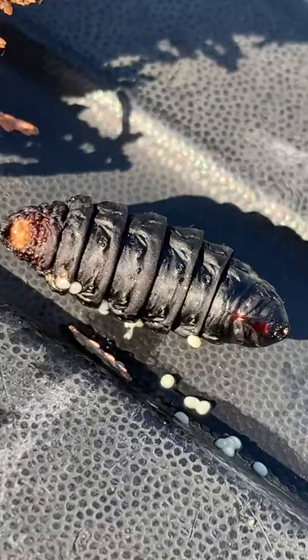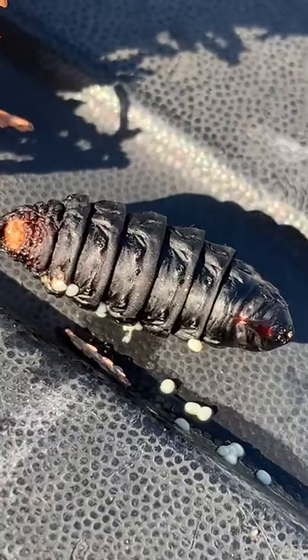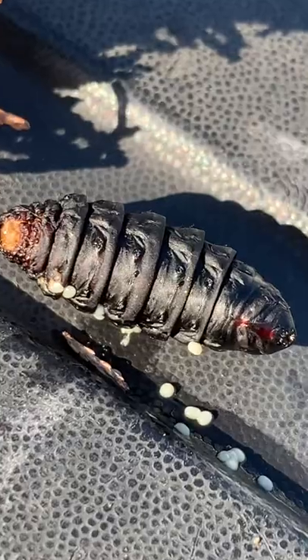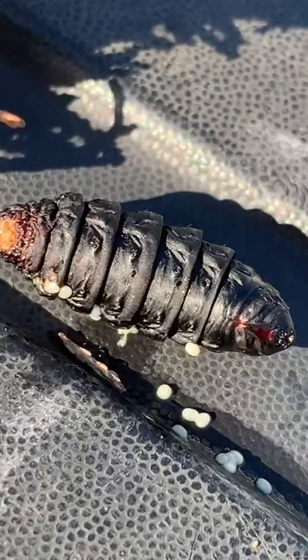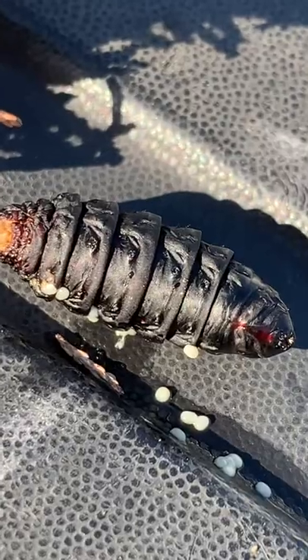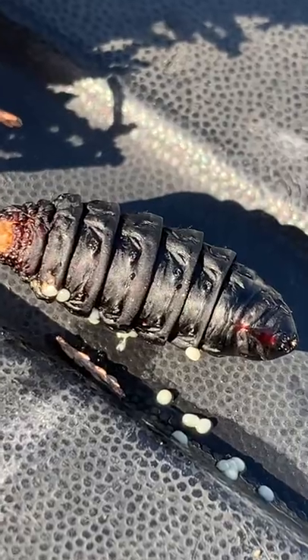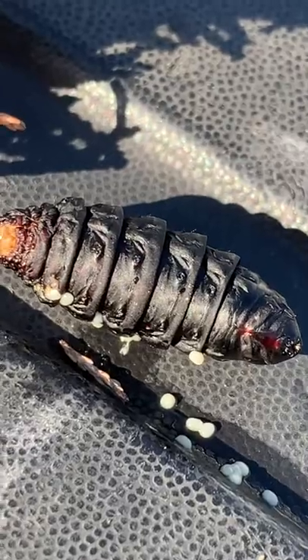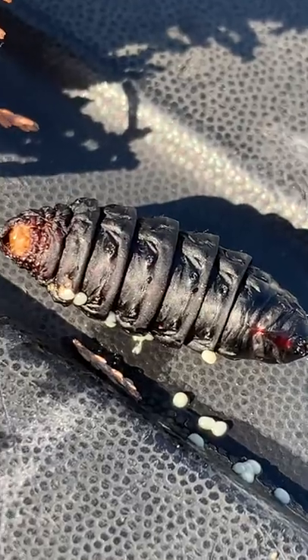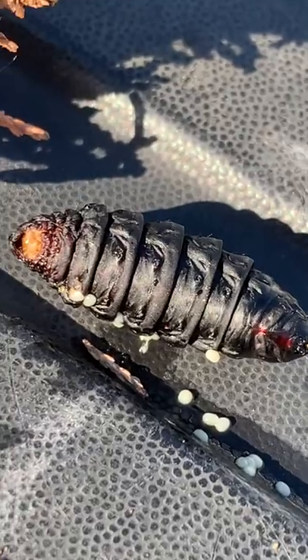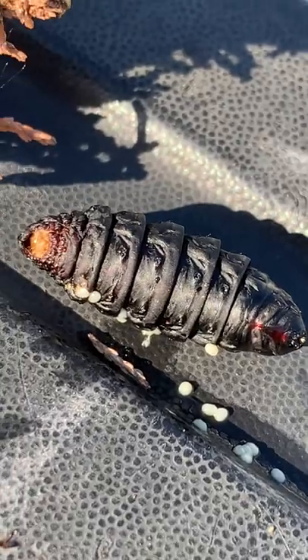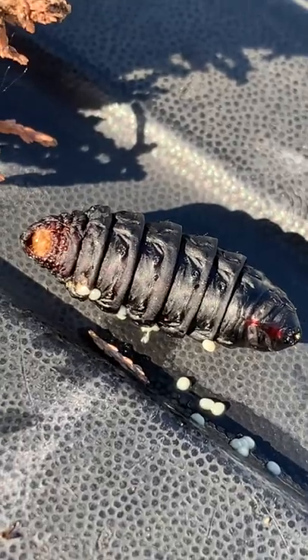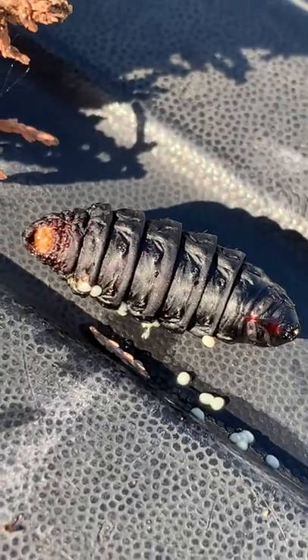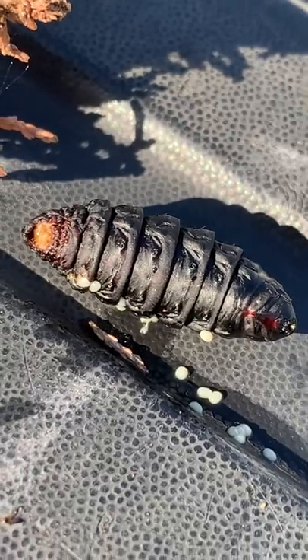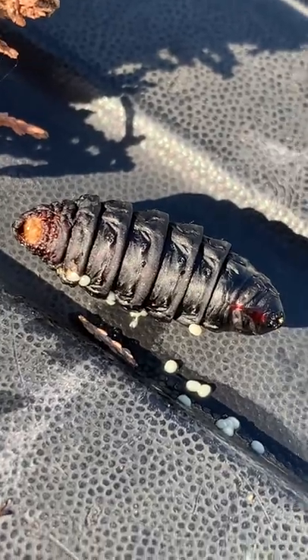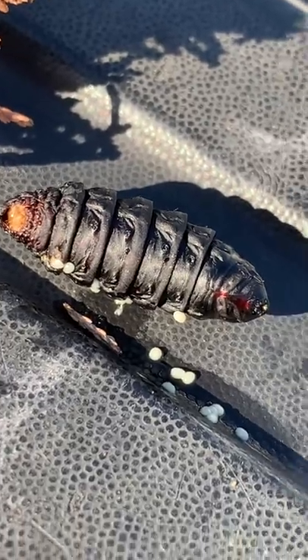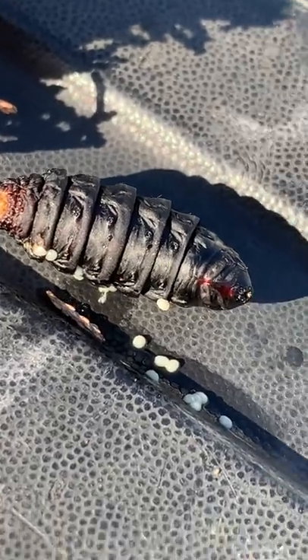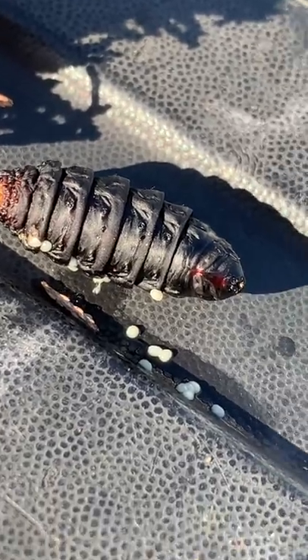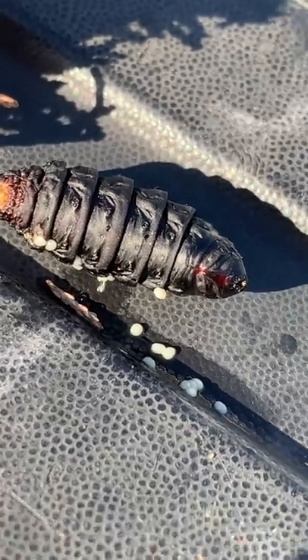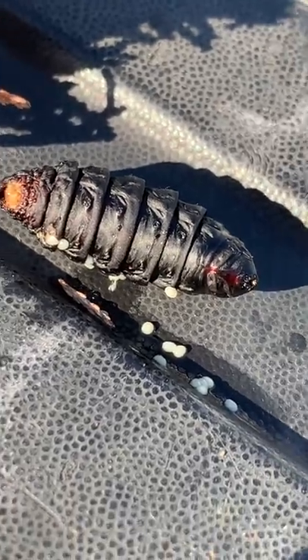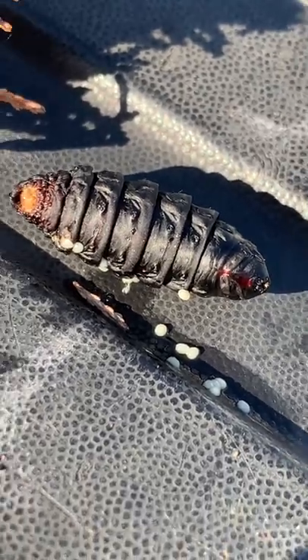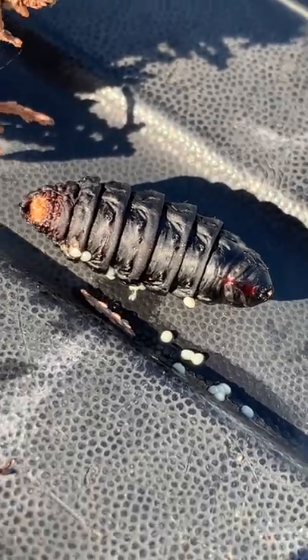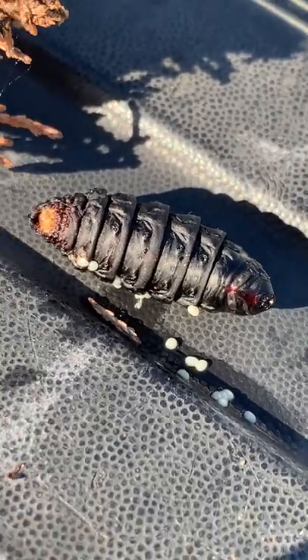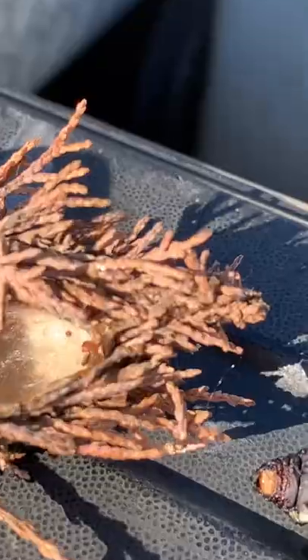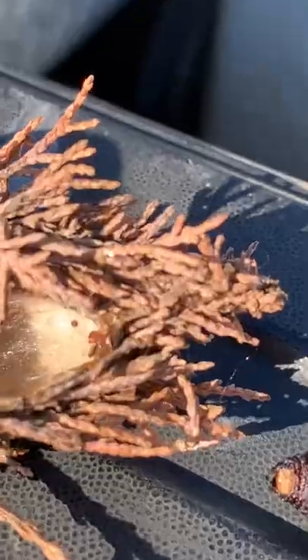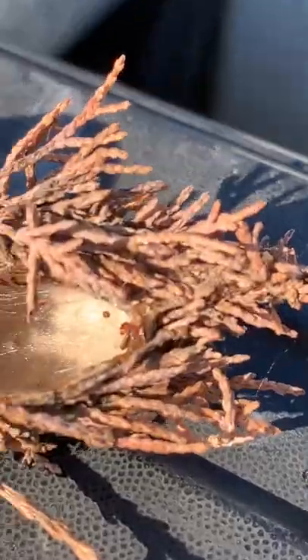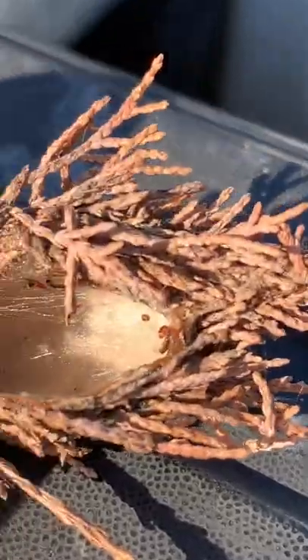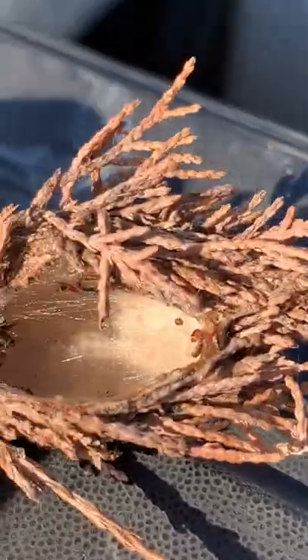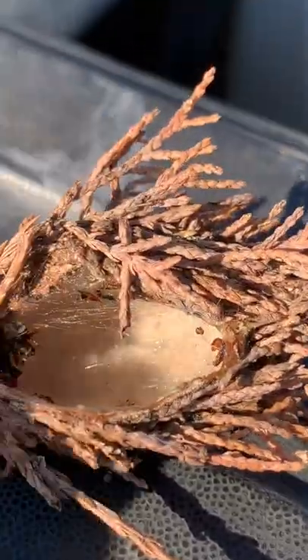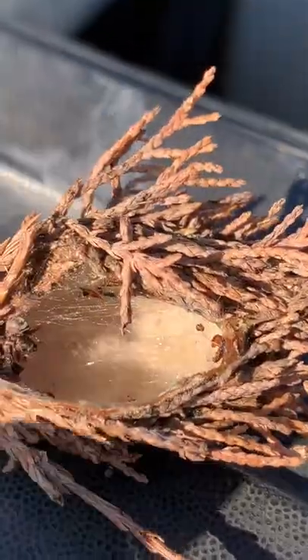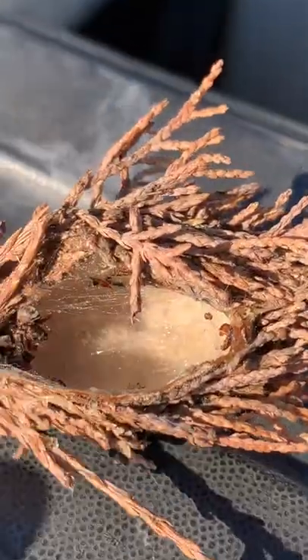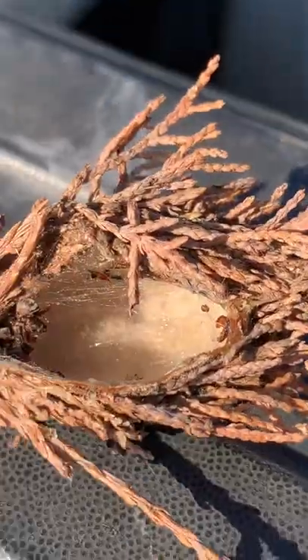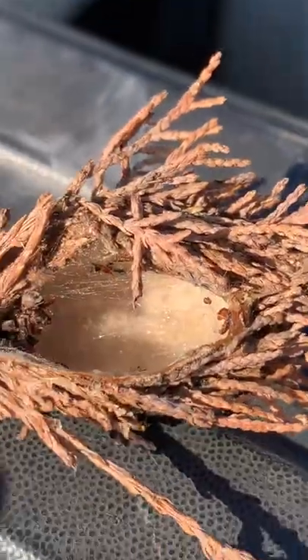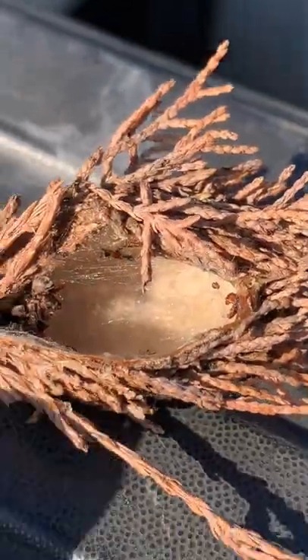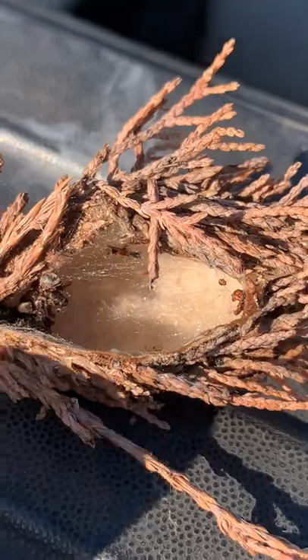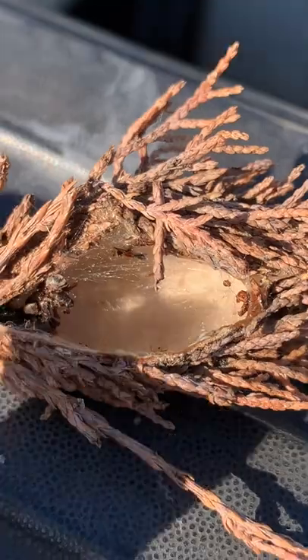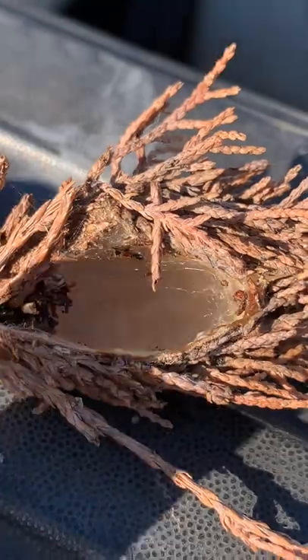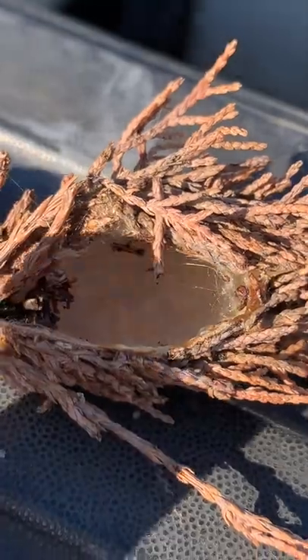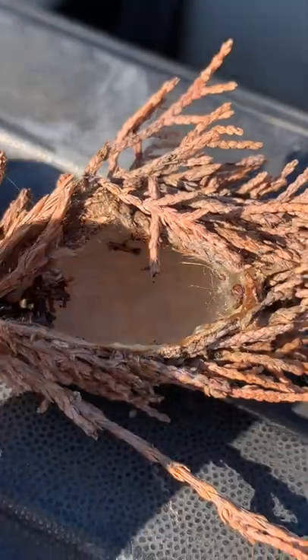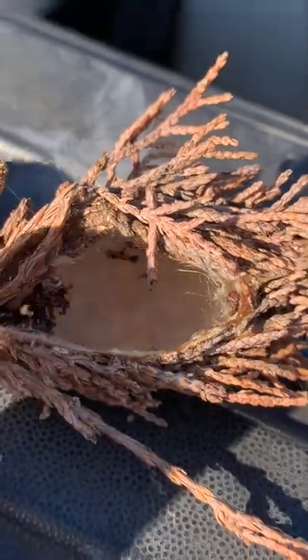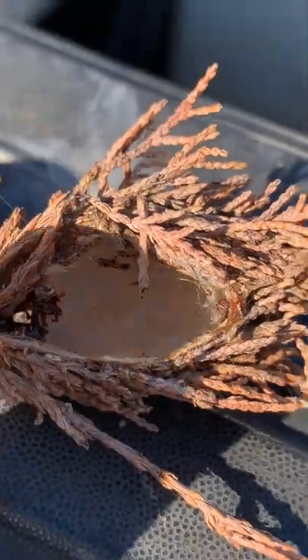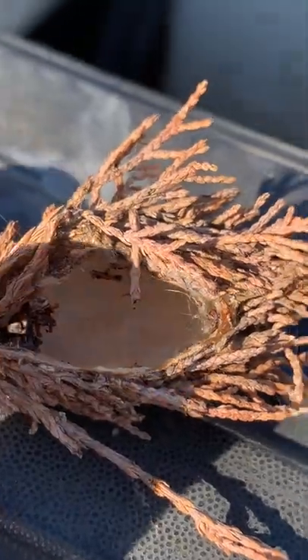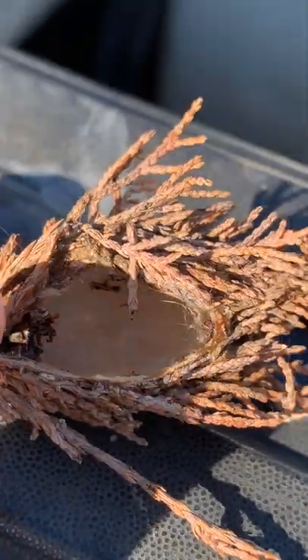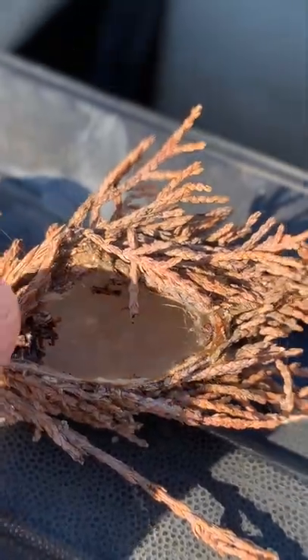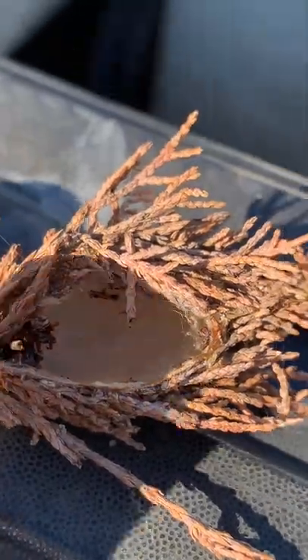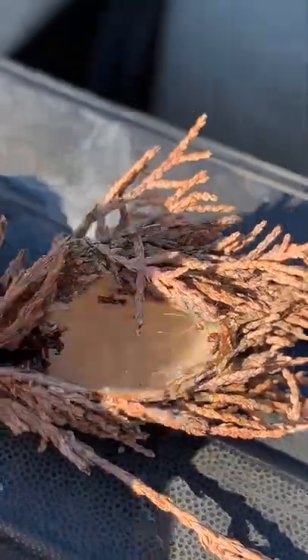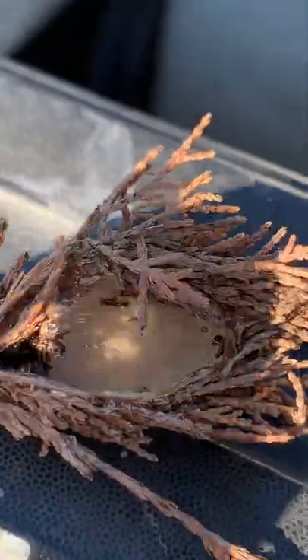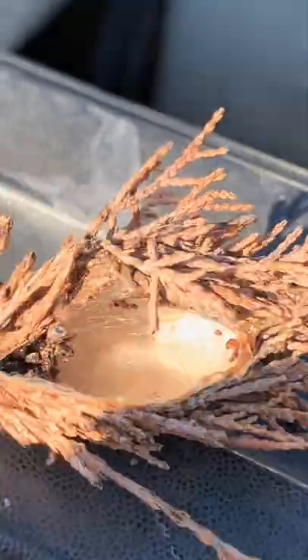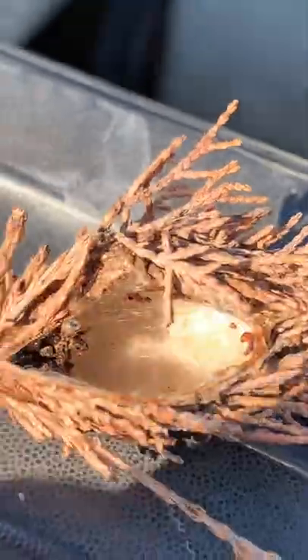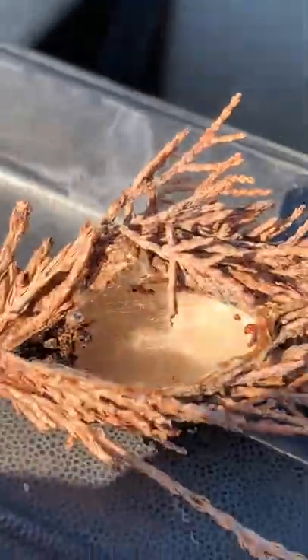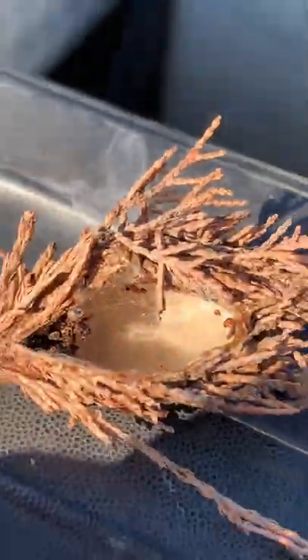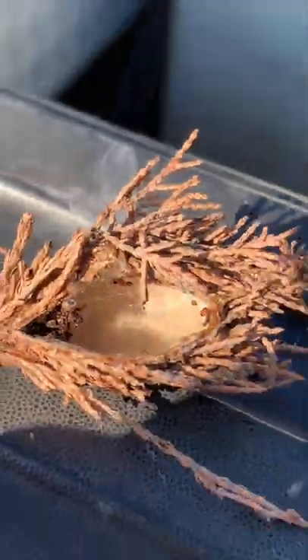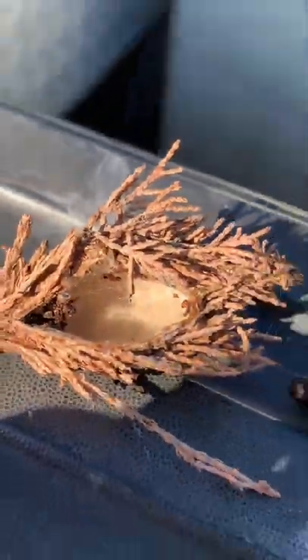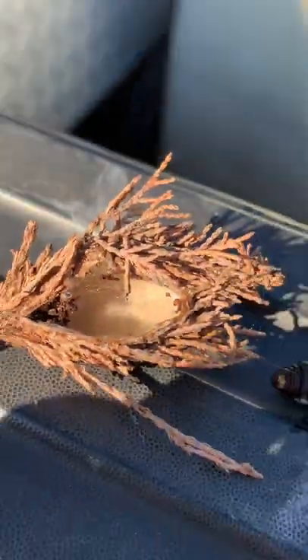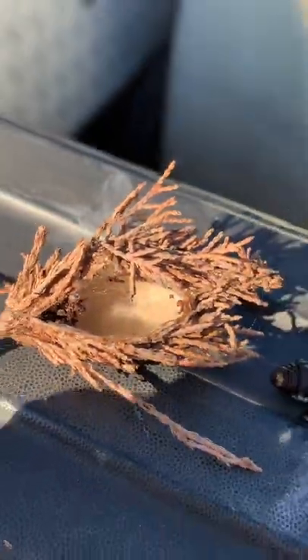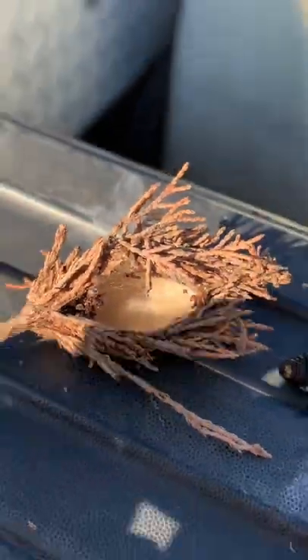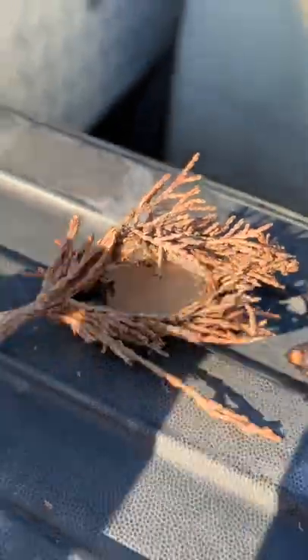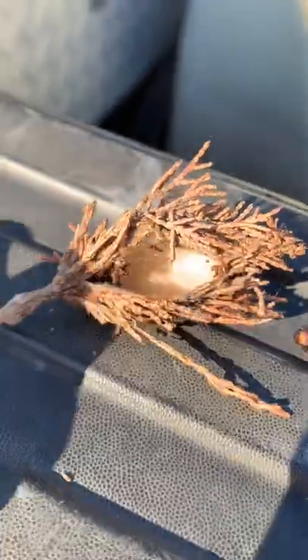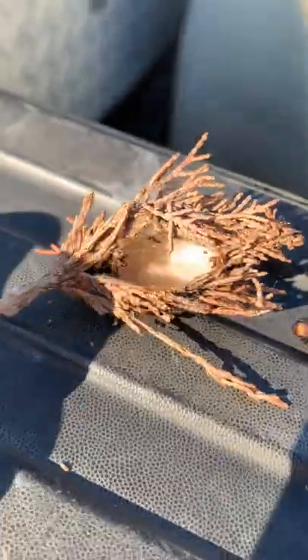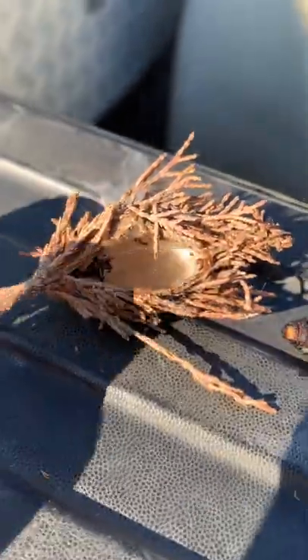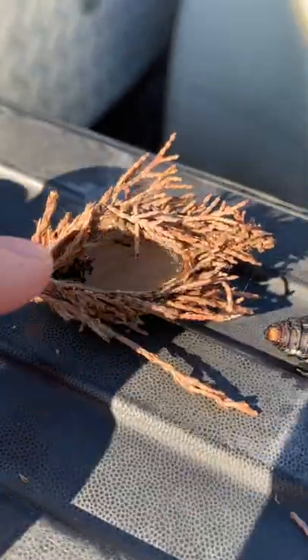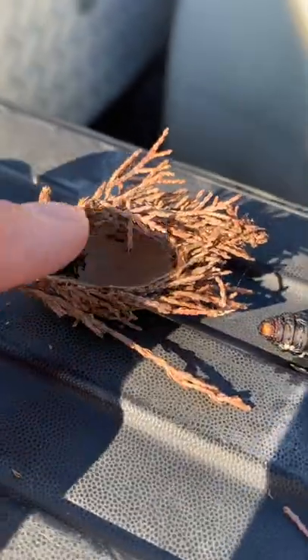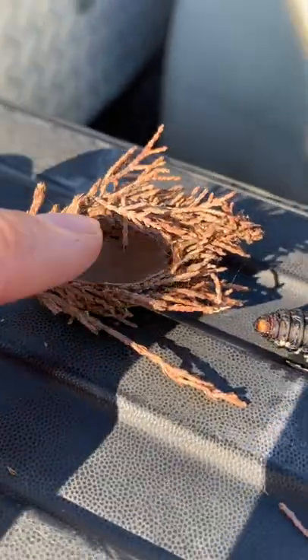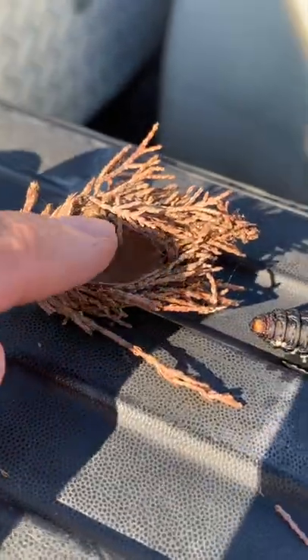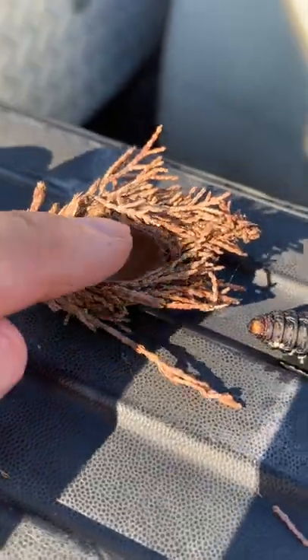Now just a couple of these really isn't a big deal, but when there's a ton of them on an evergreen tree like this, it can actually kill the tree.